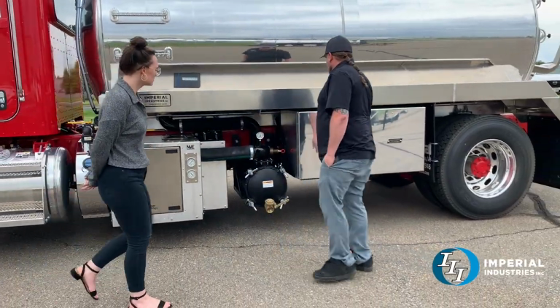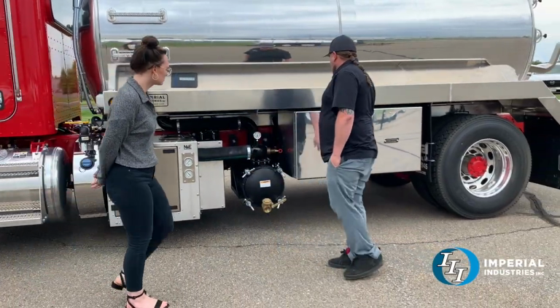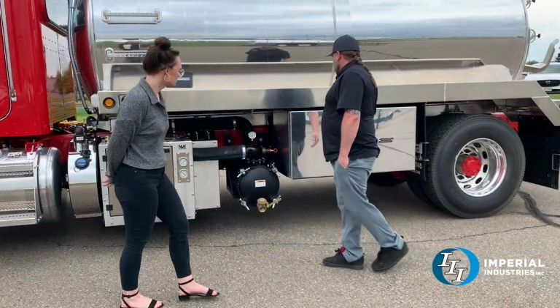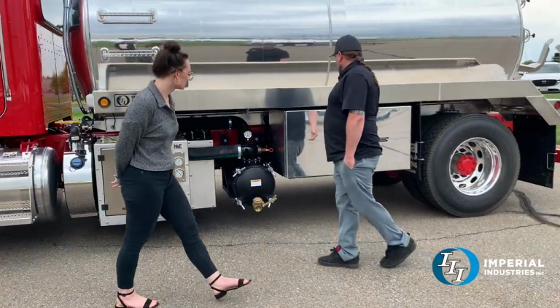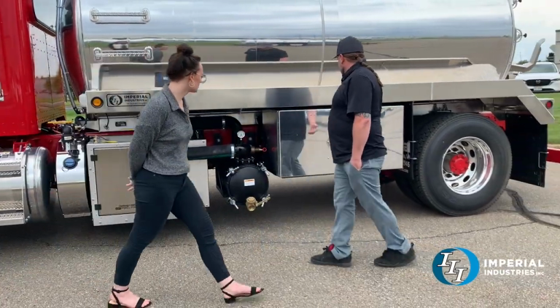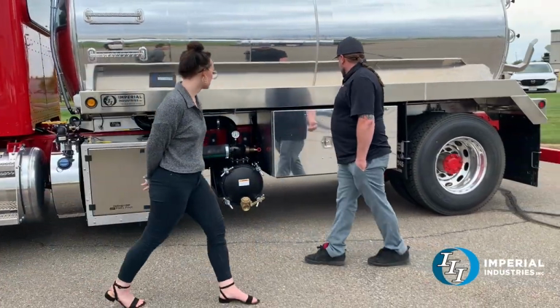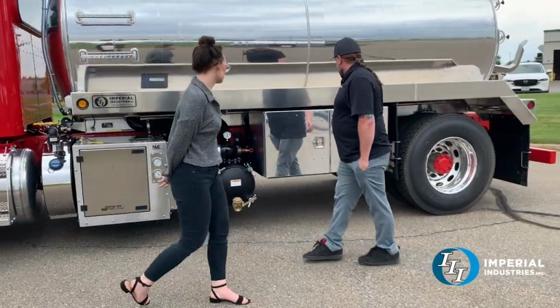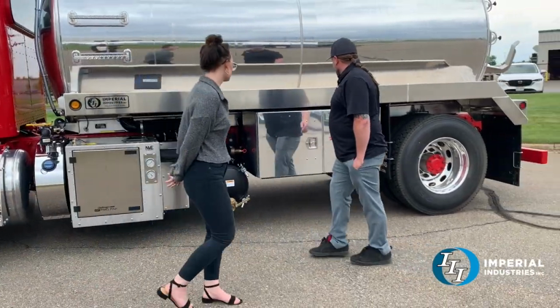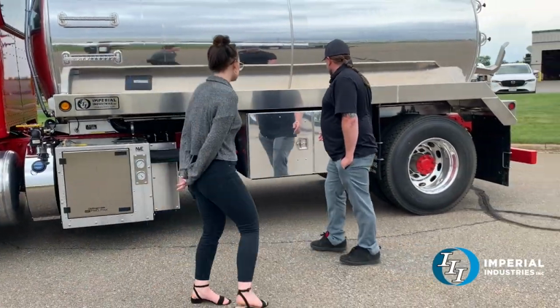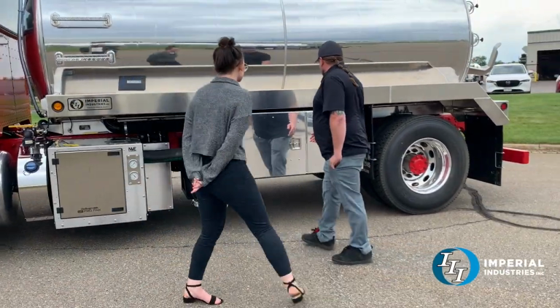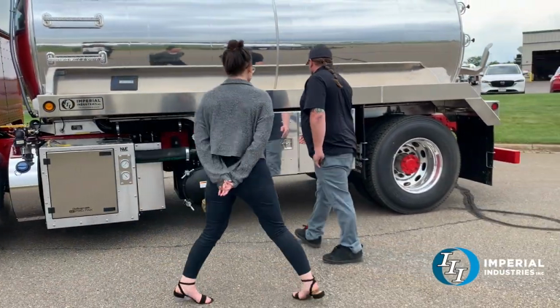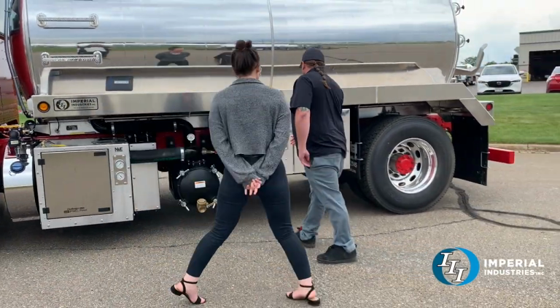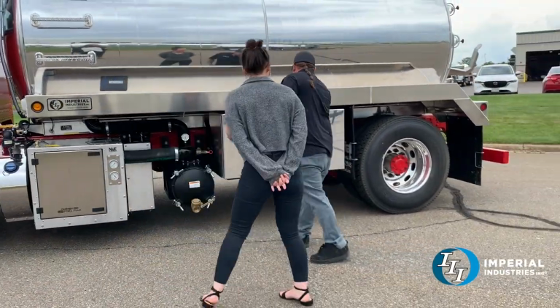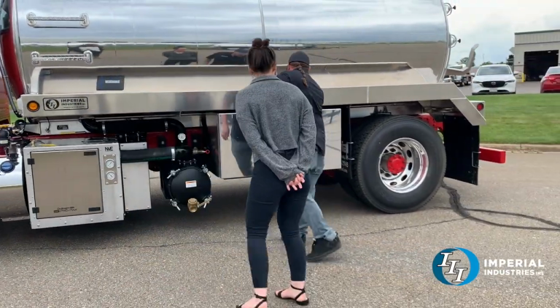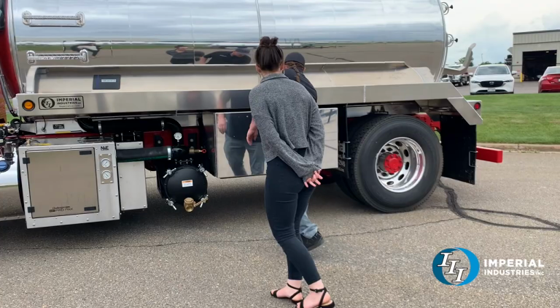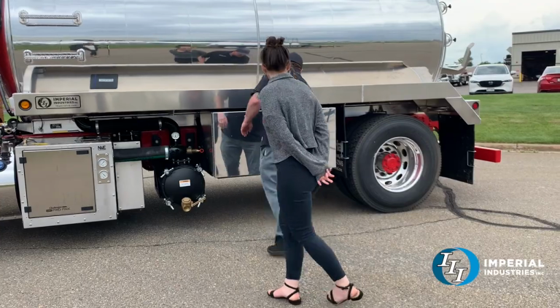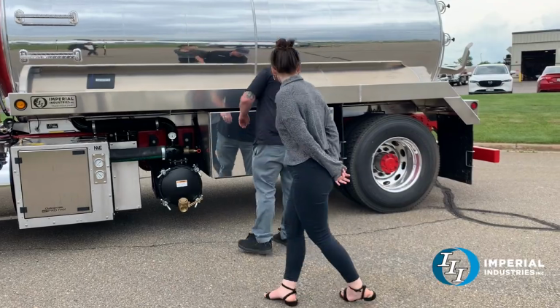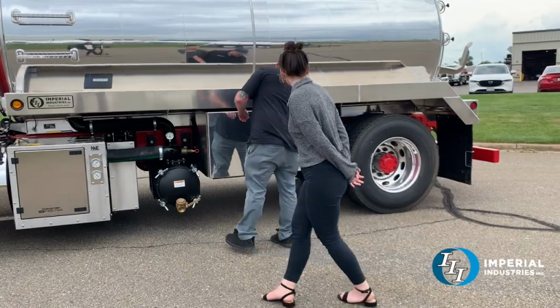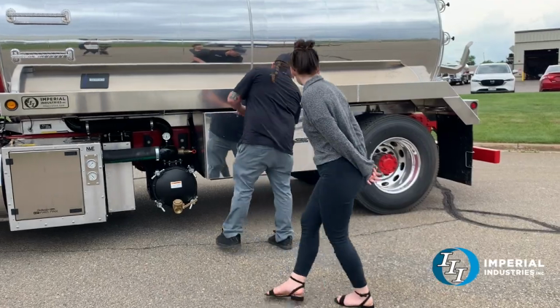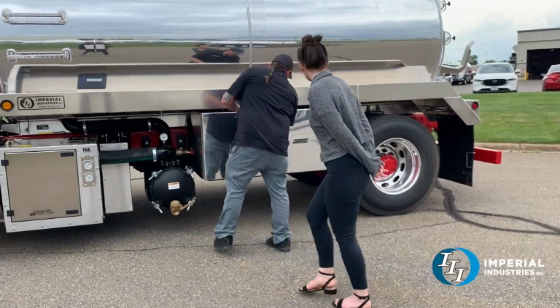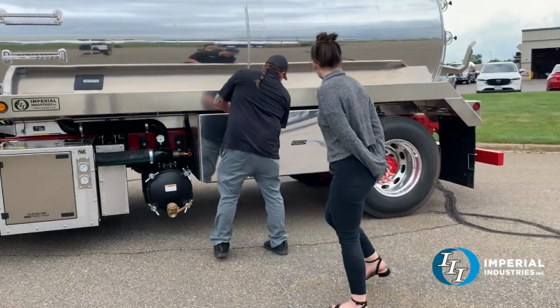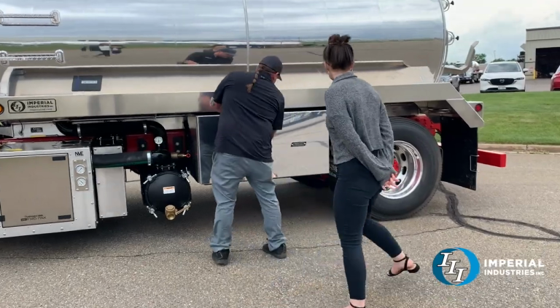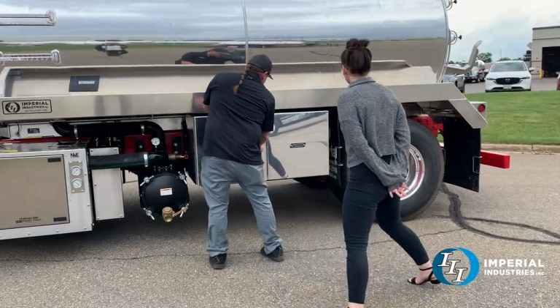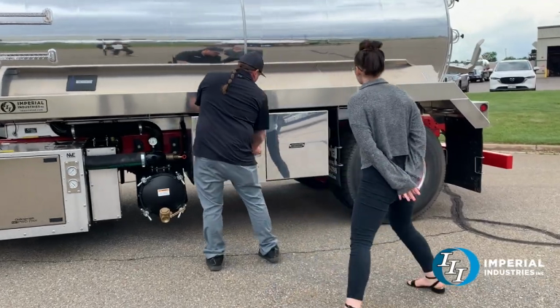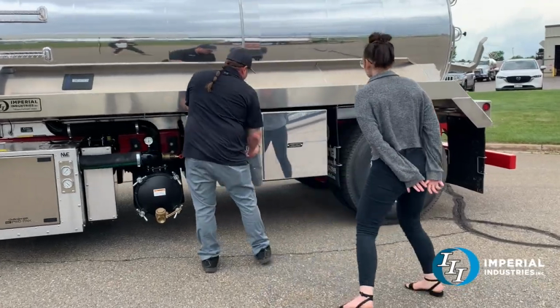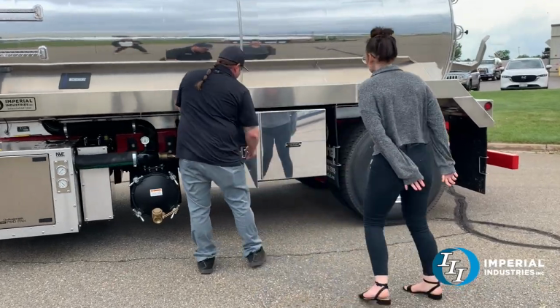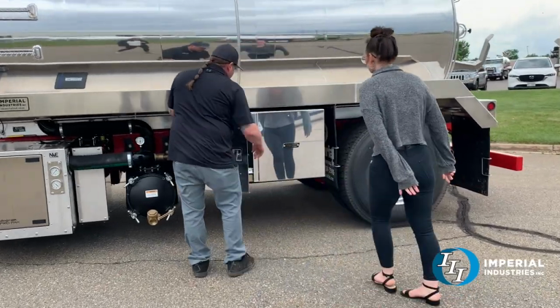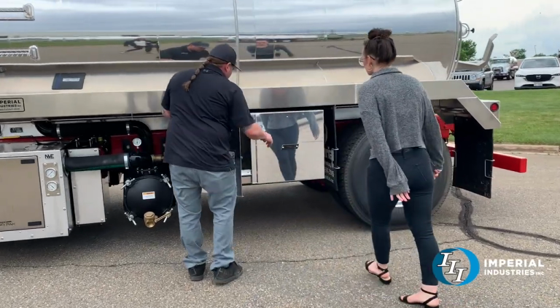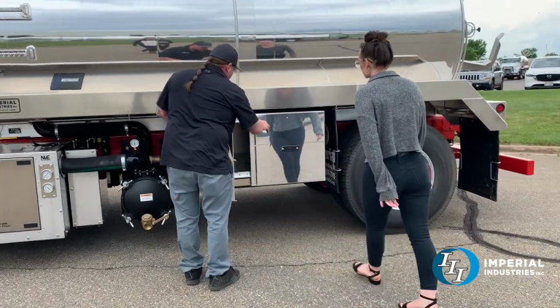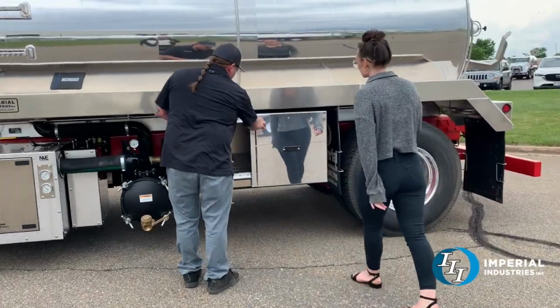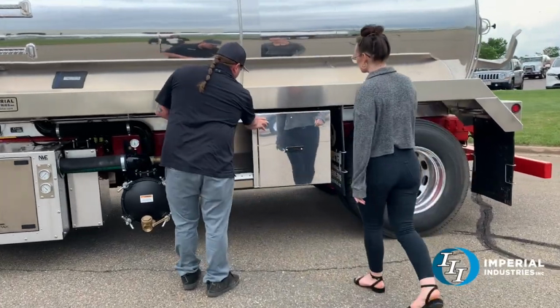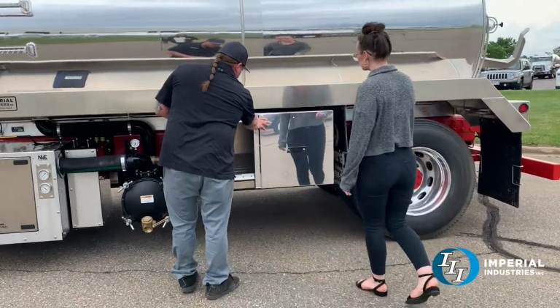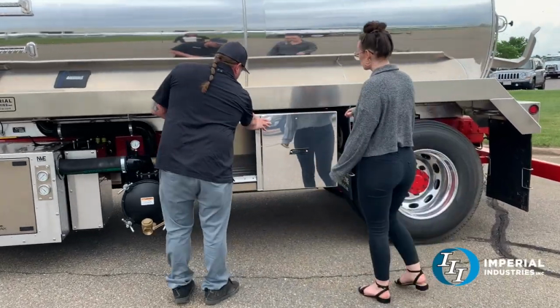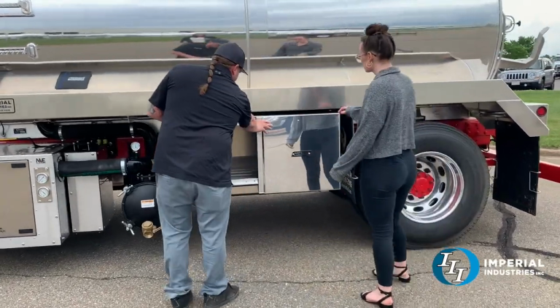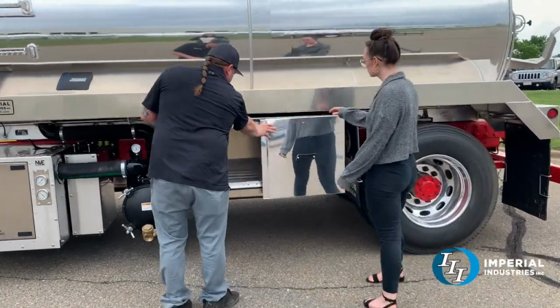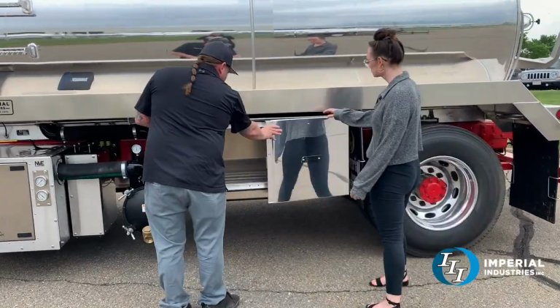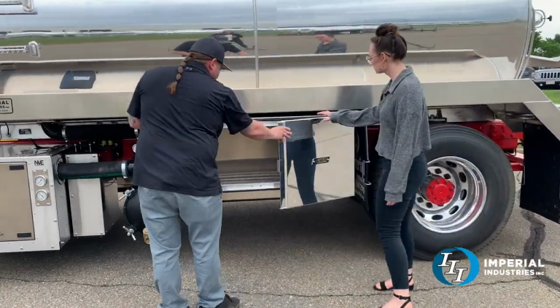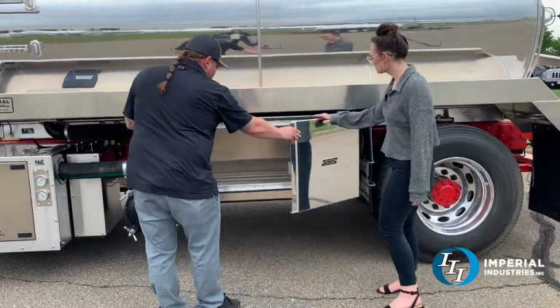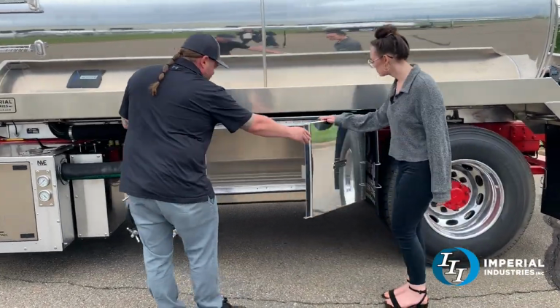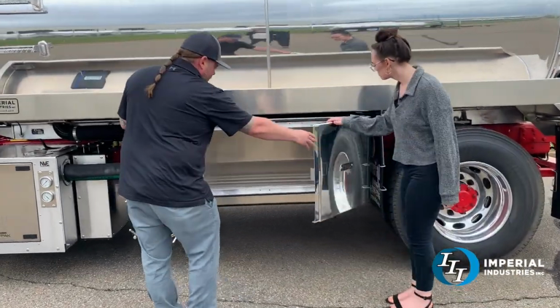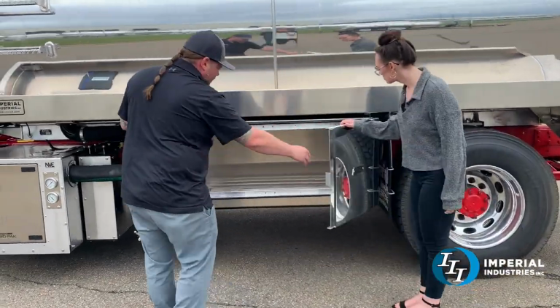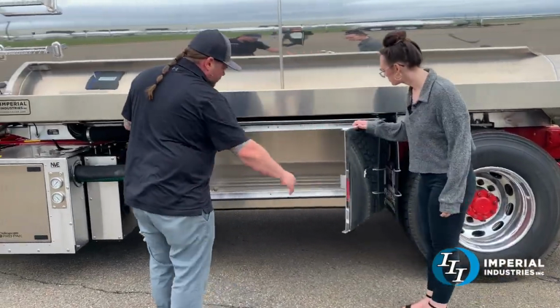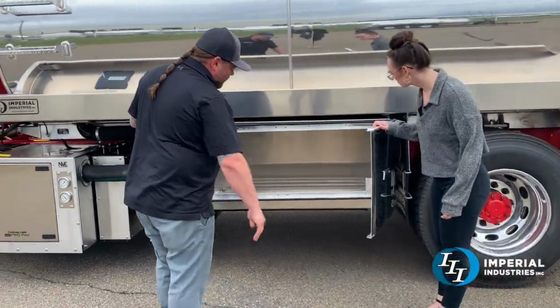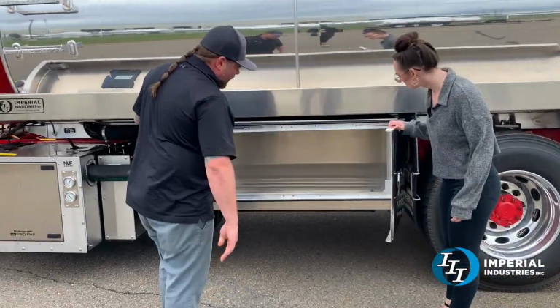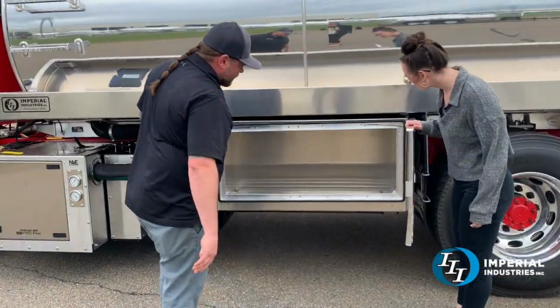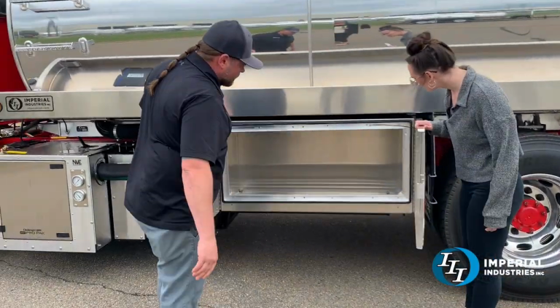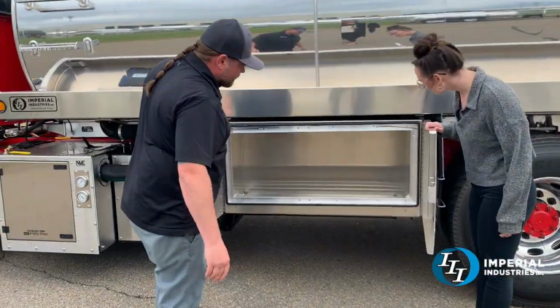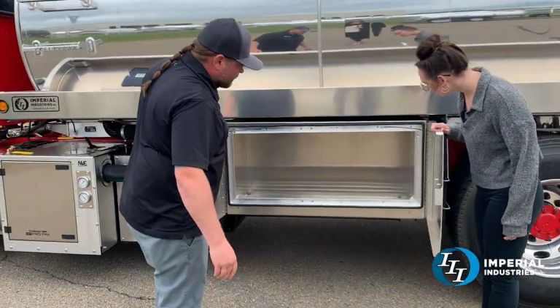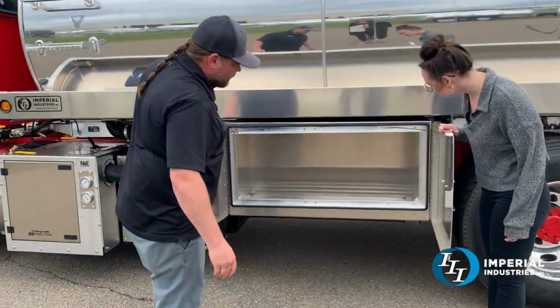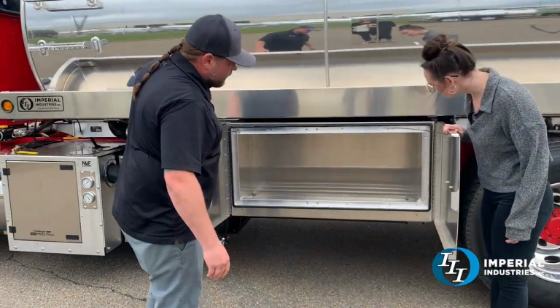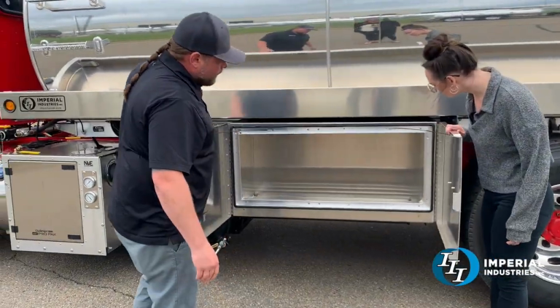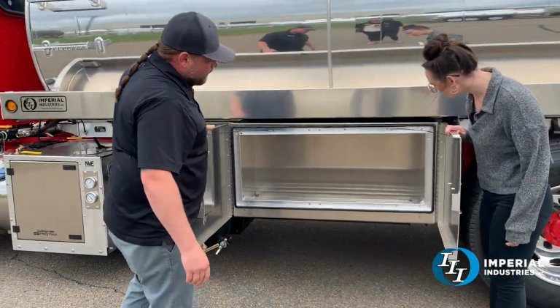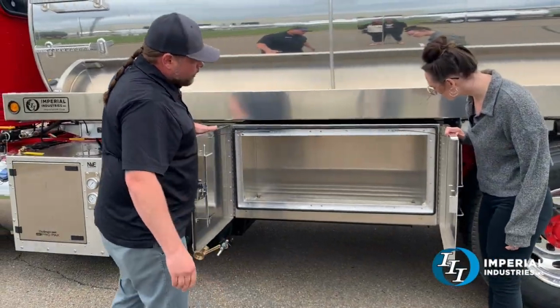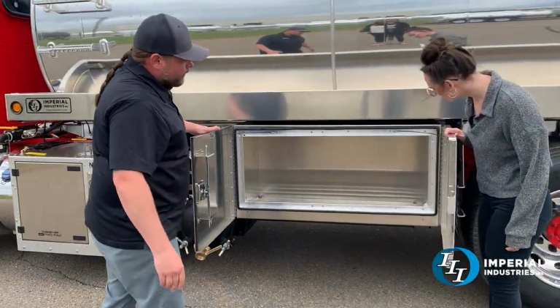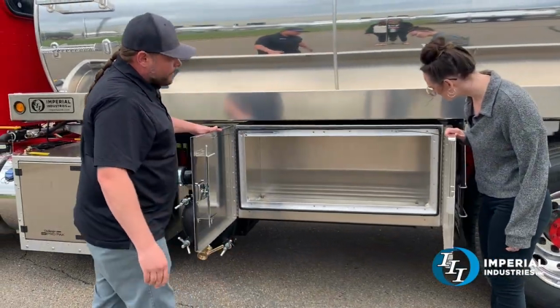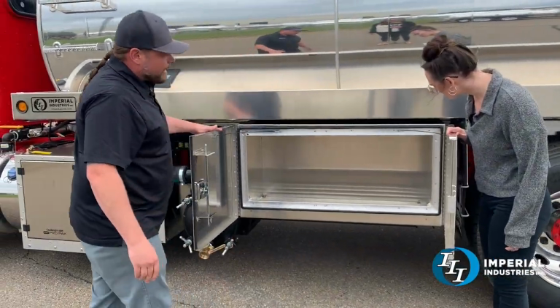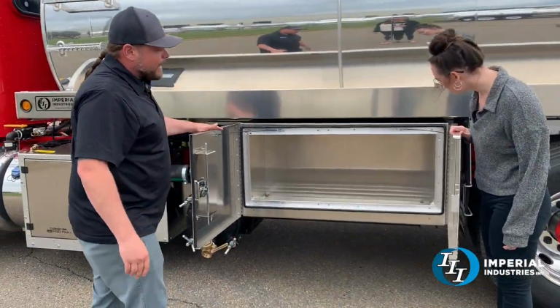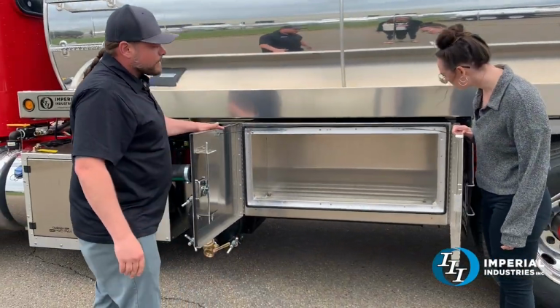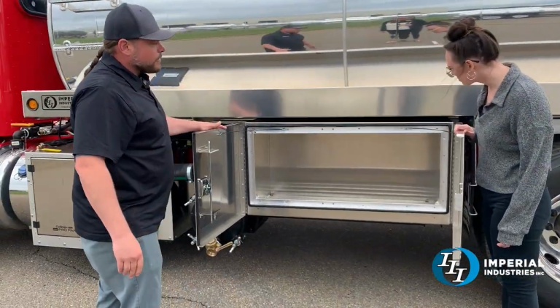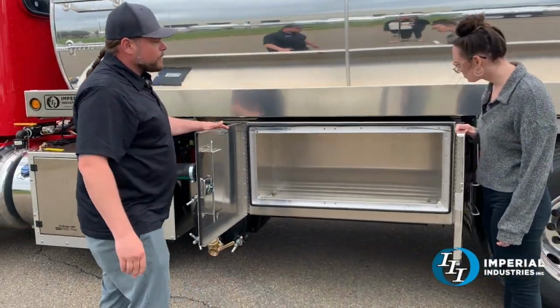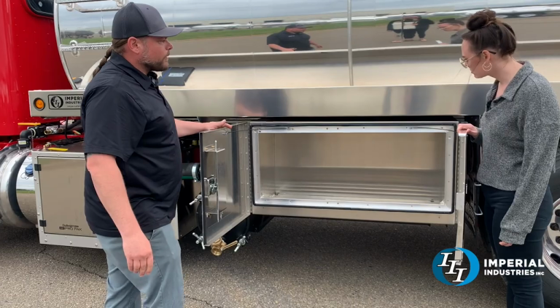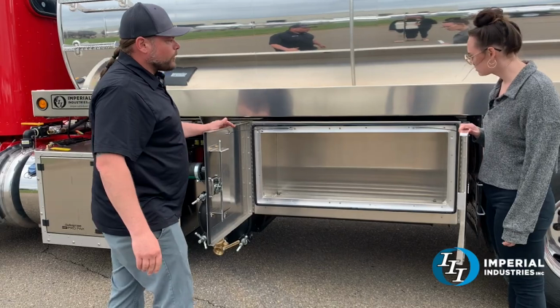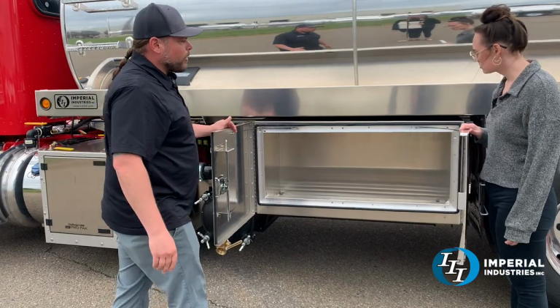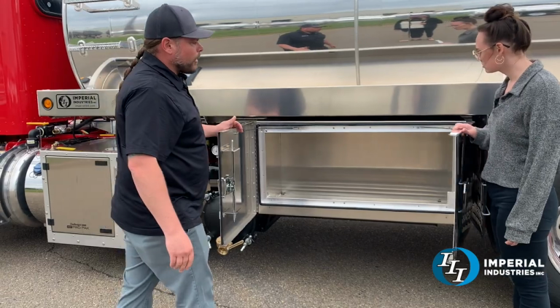Here we have a 48-inch toolbox for storage — Pro-Tech toolboxes, aluminum box, aluminum doors.